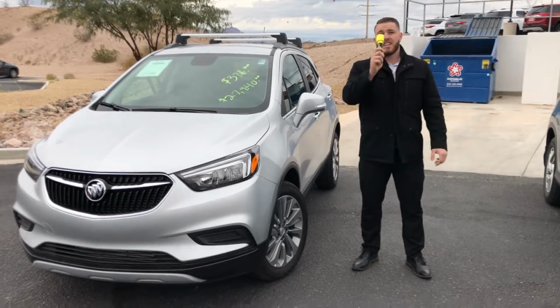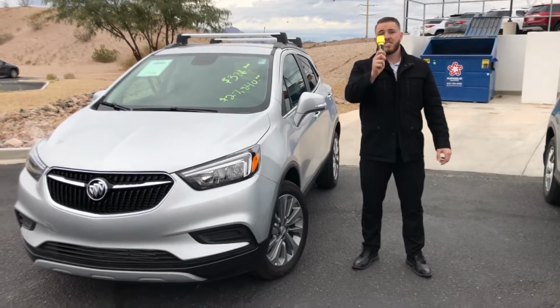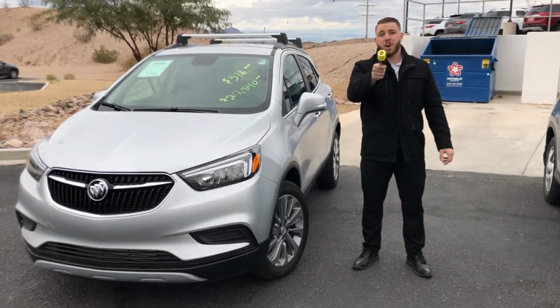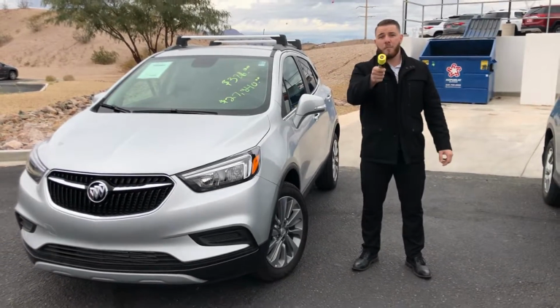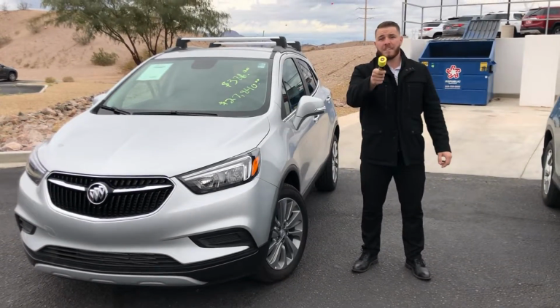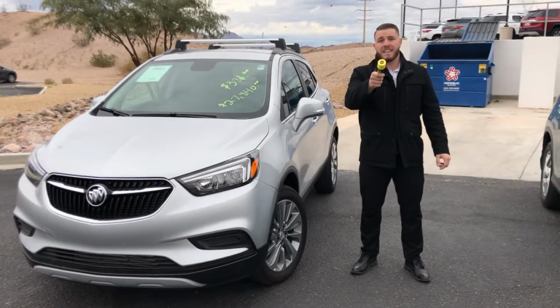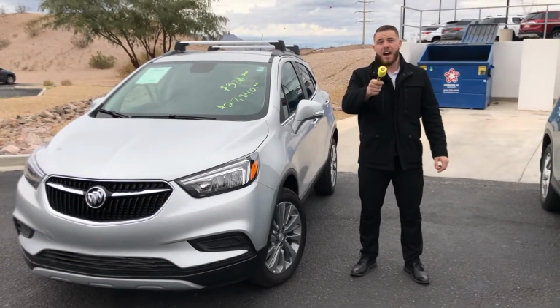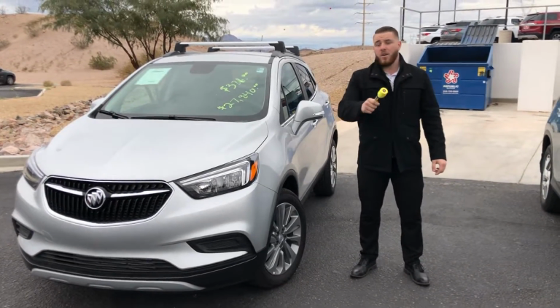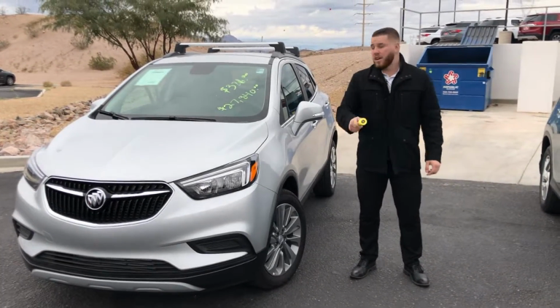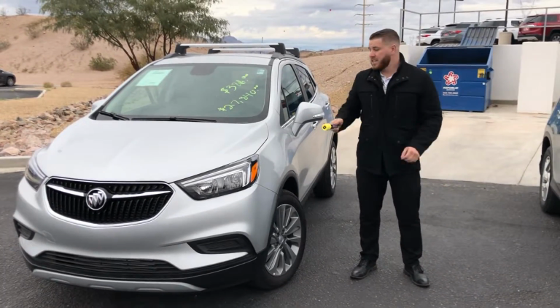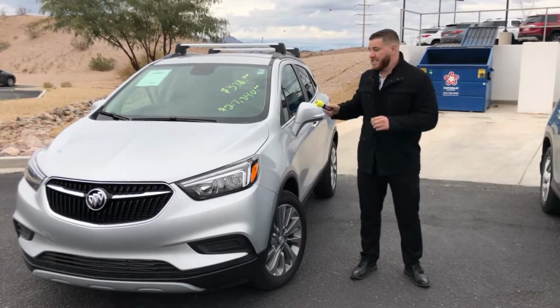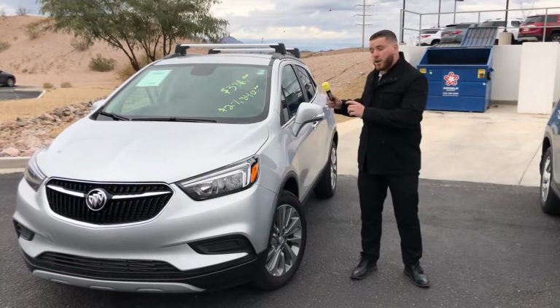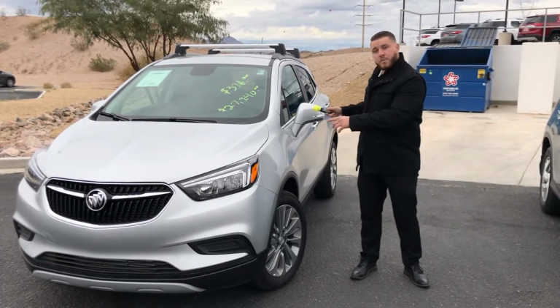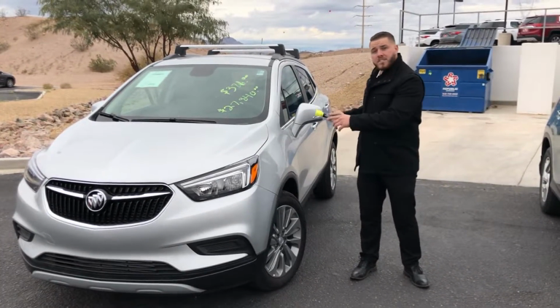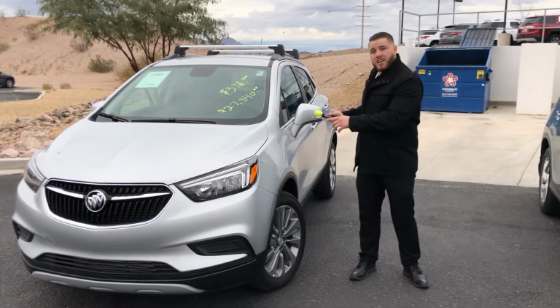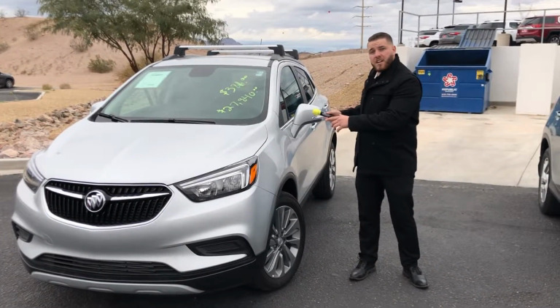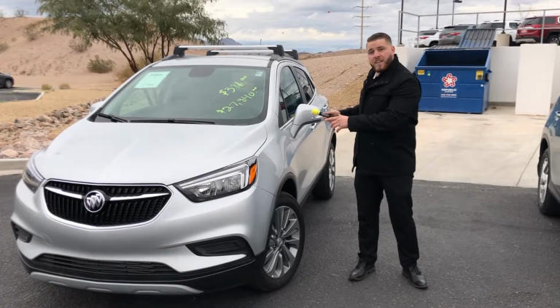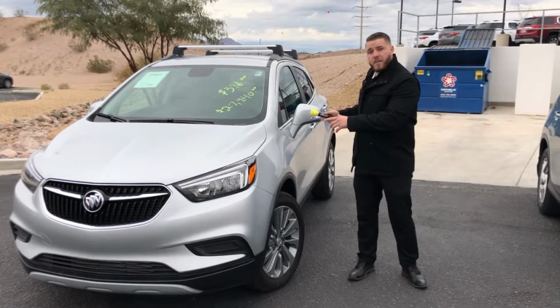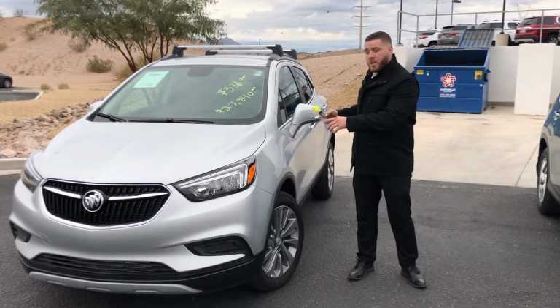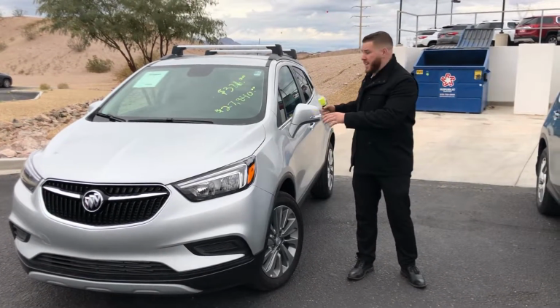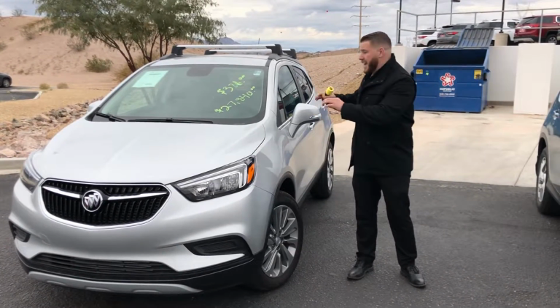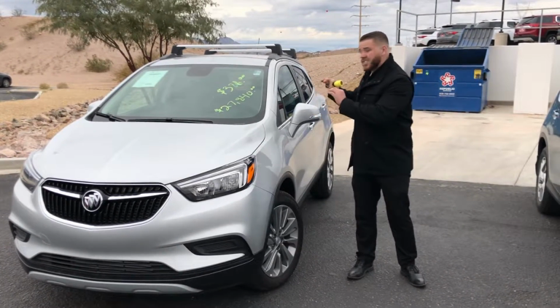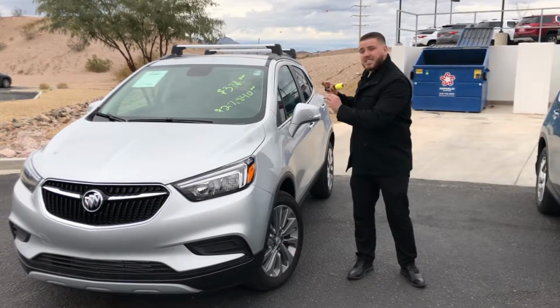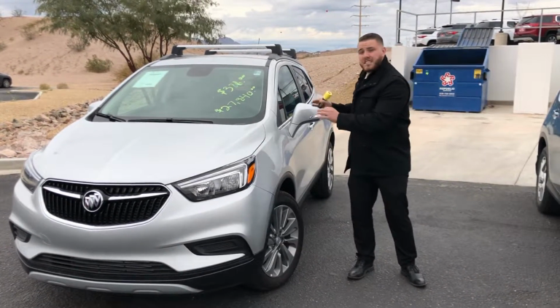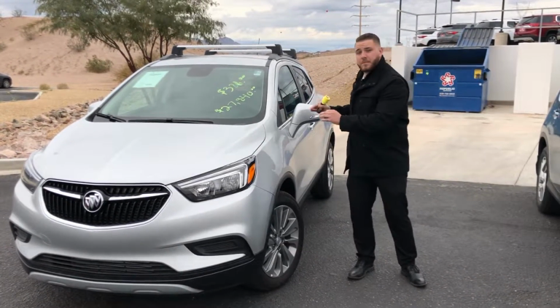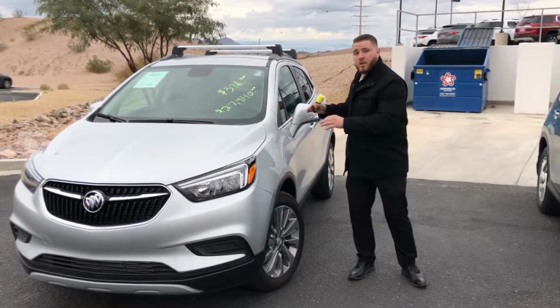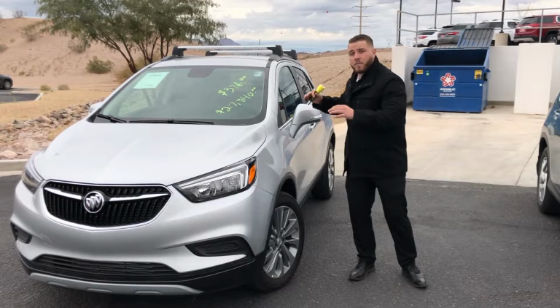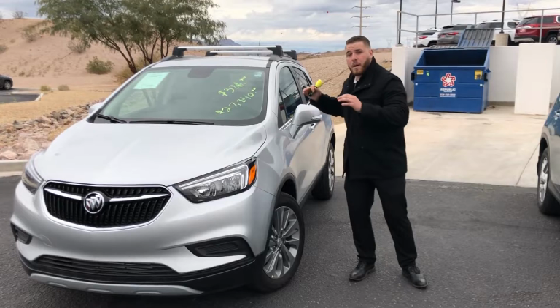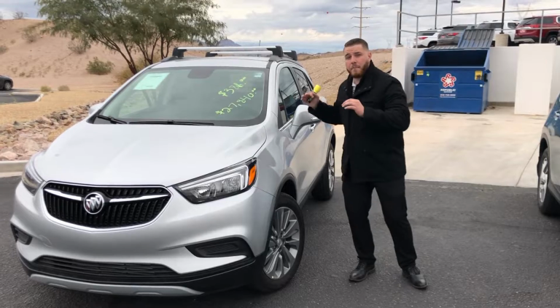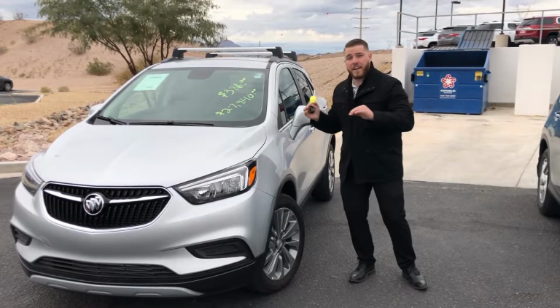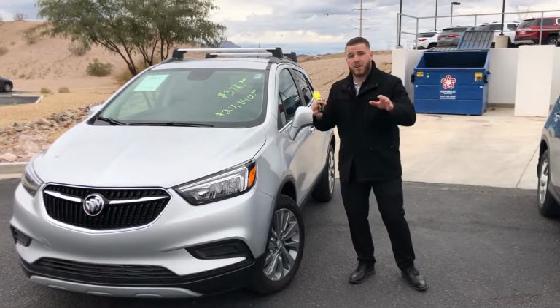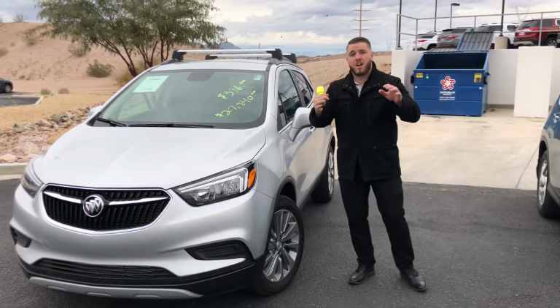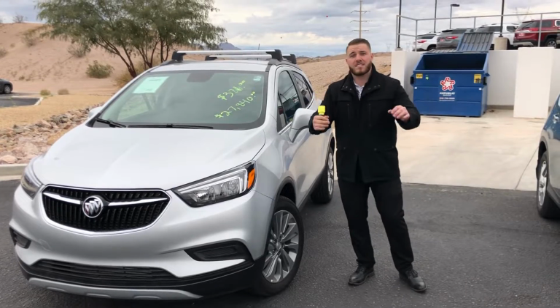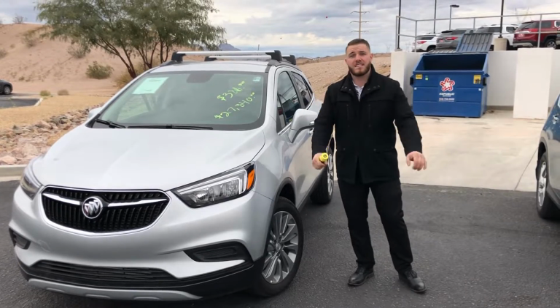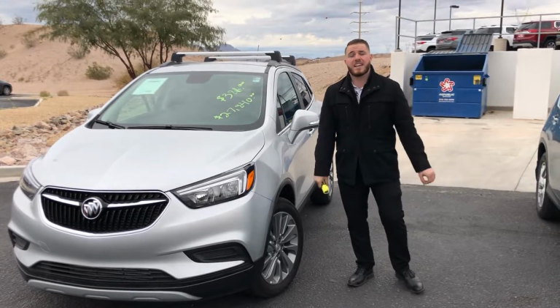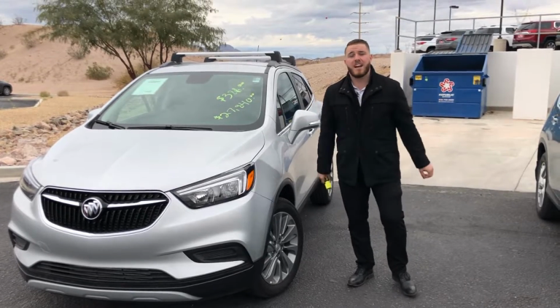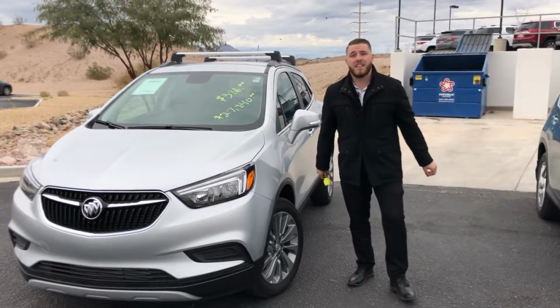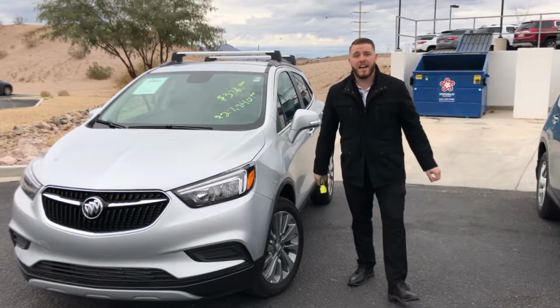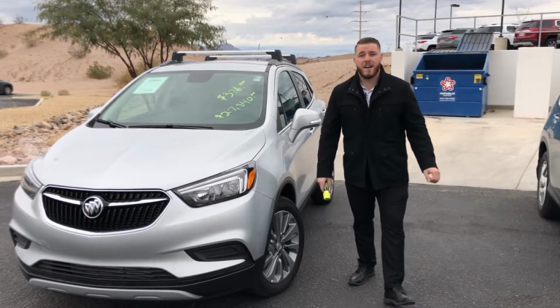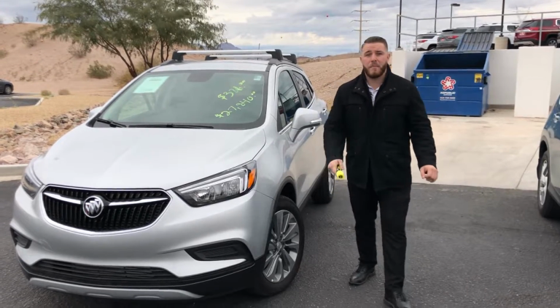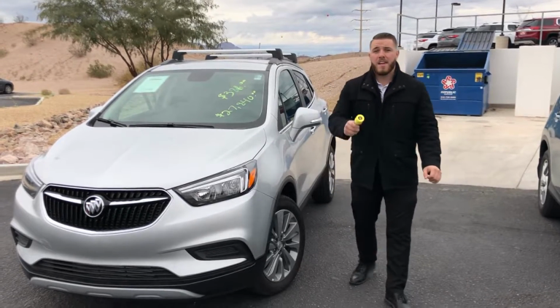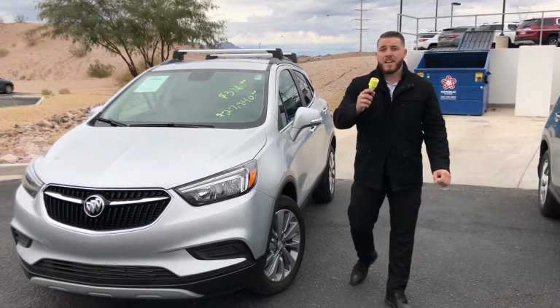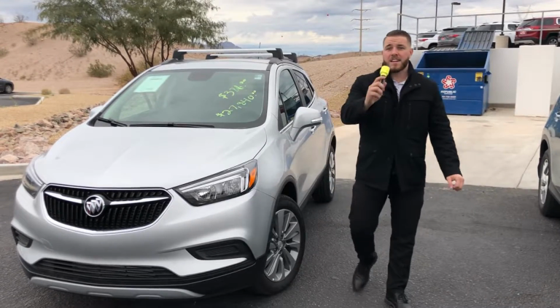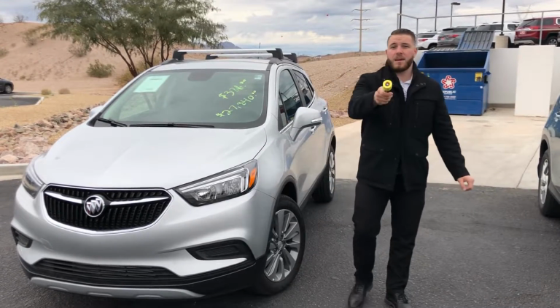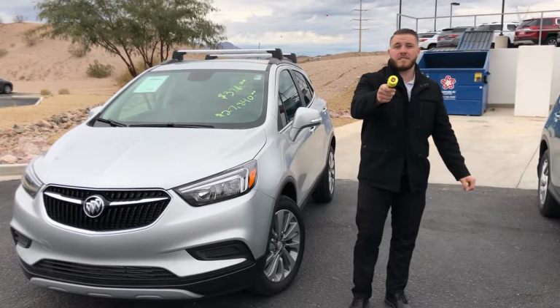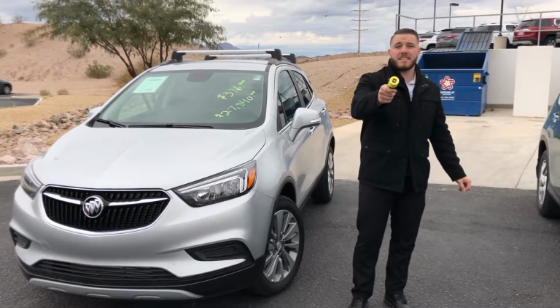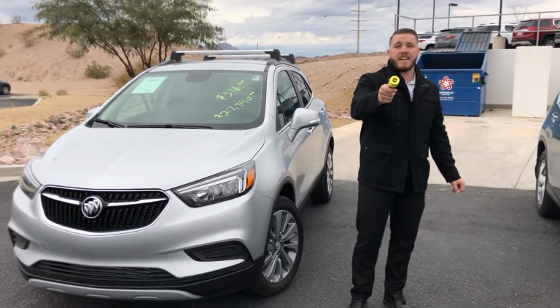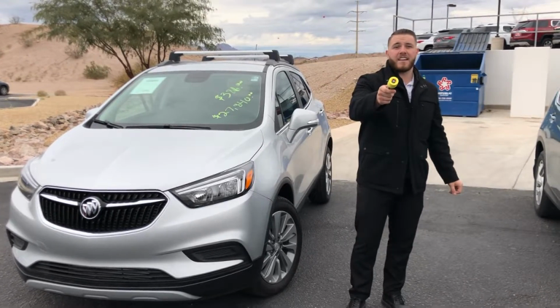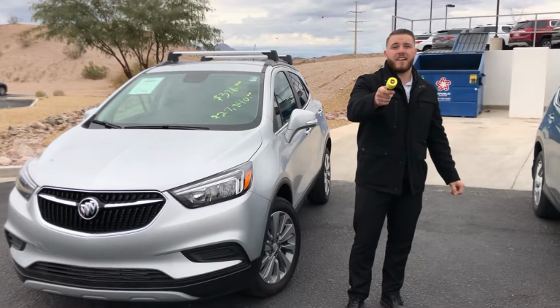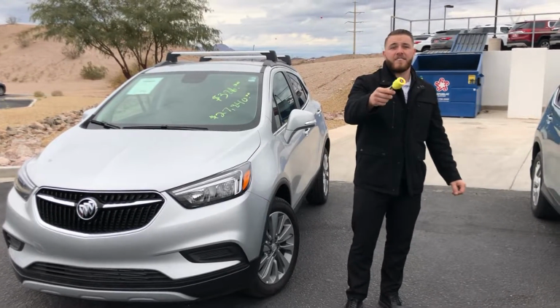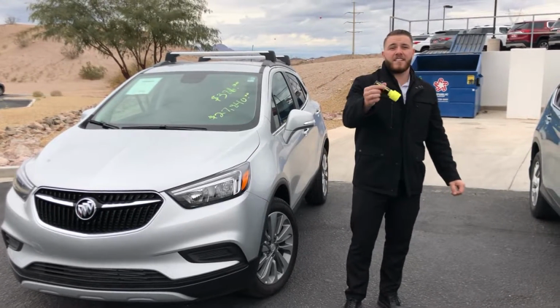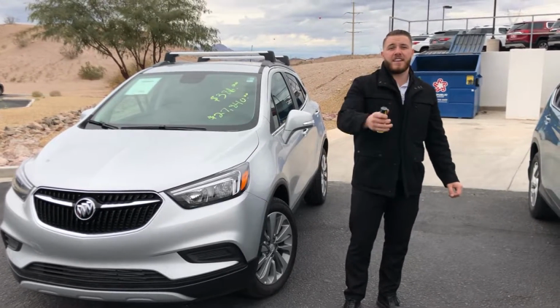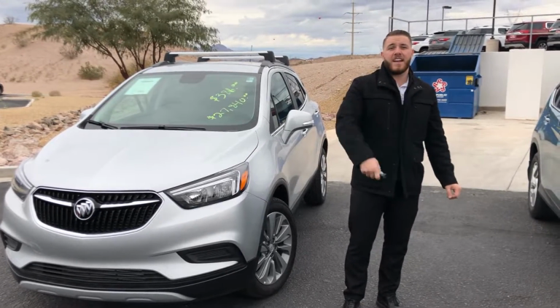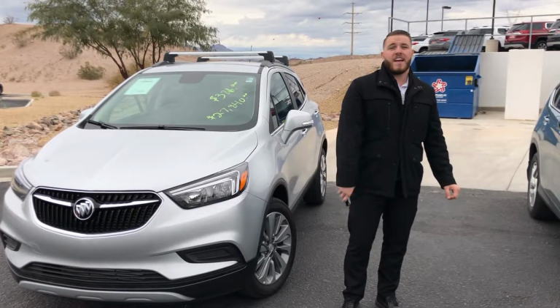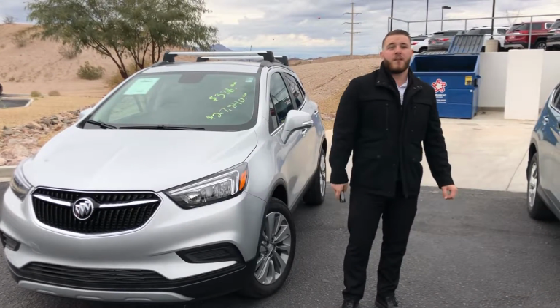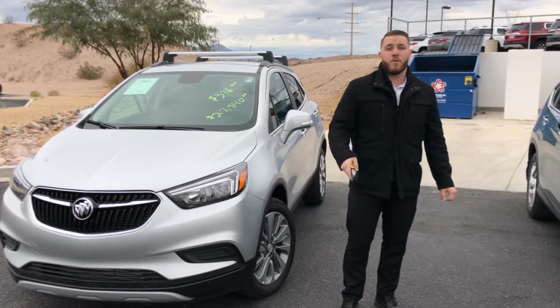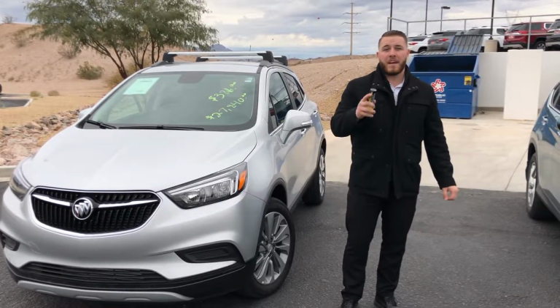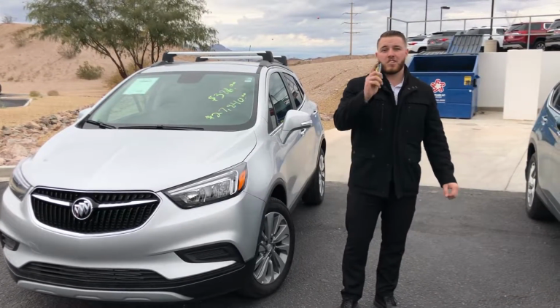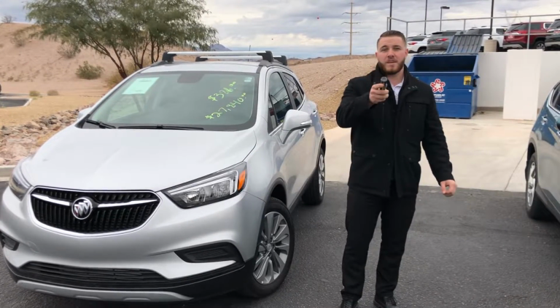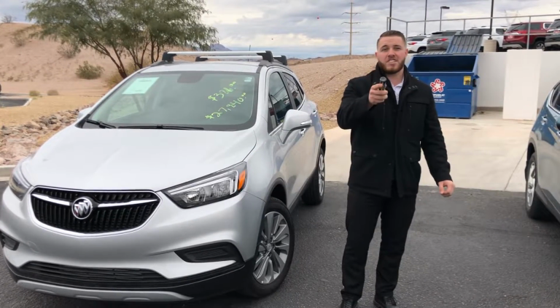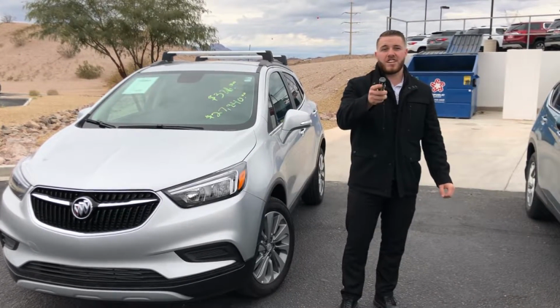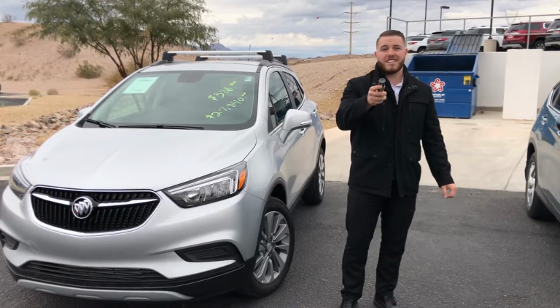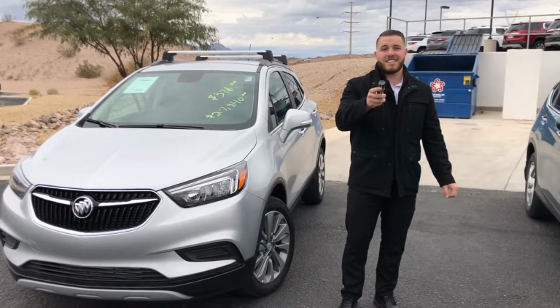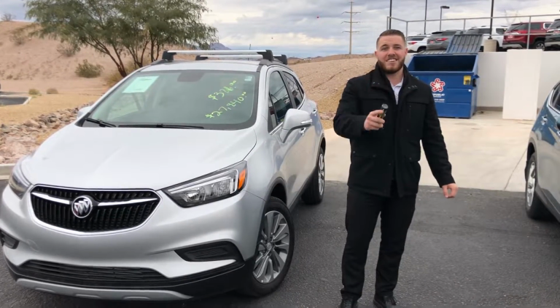Don't miss out — 0% available on not just this Buick but many across the entire lineup. Come see us down here at Finley and we'll make sure we get you a good deal.